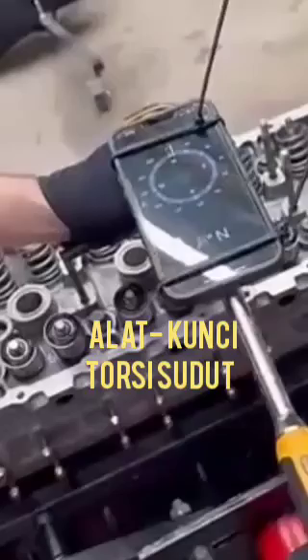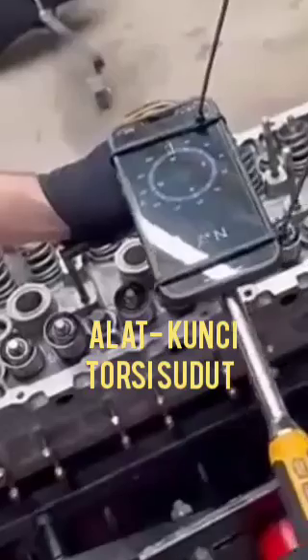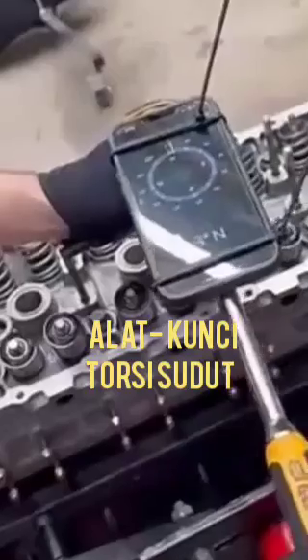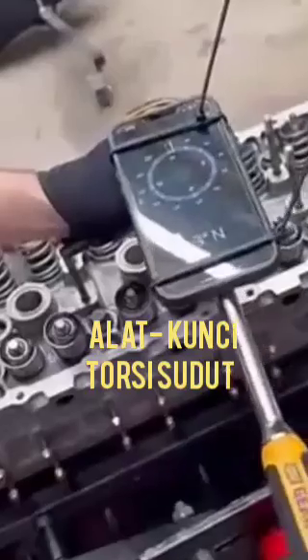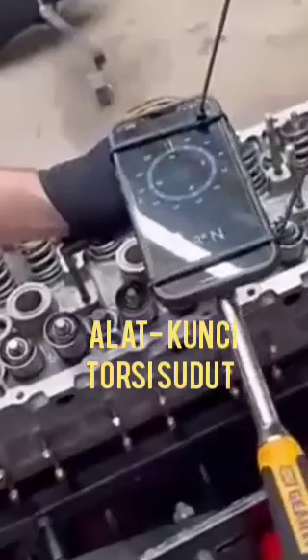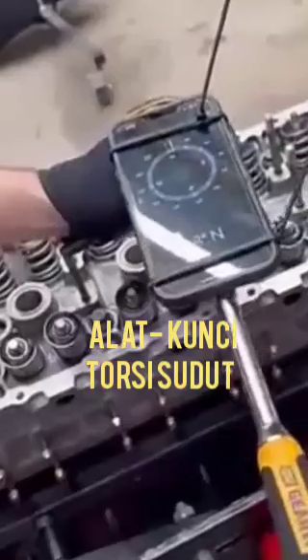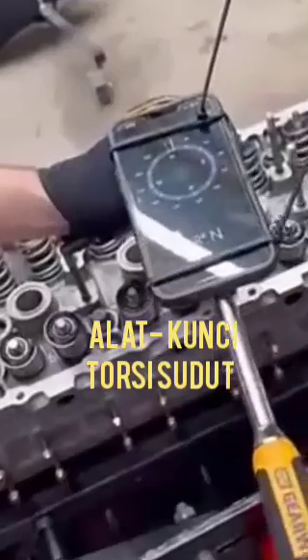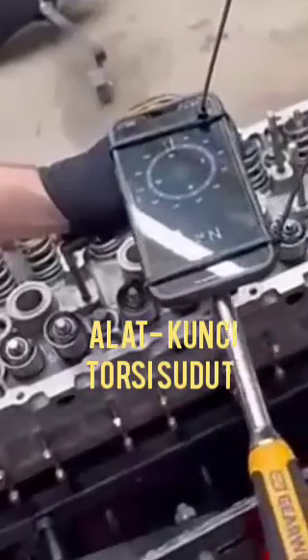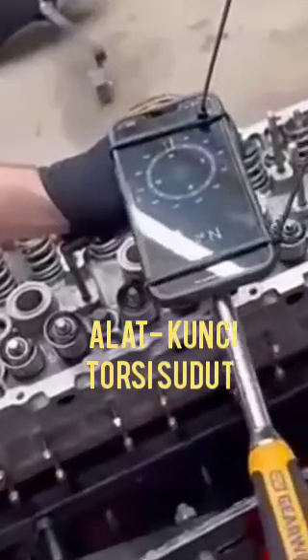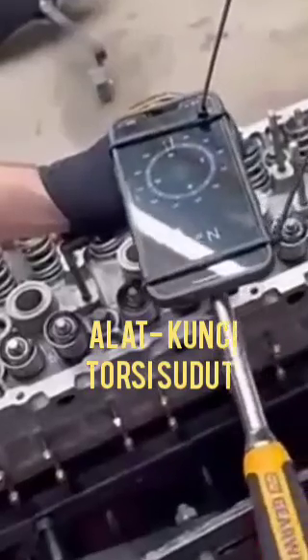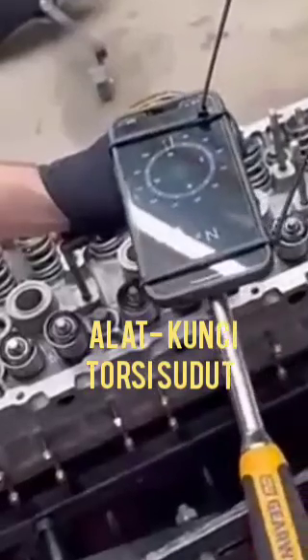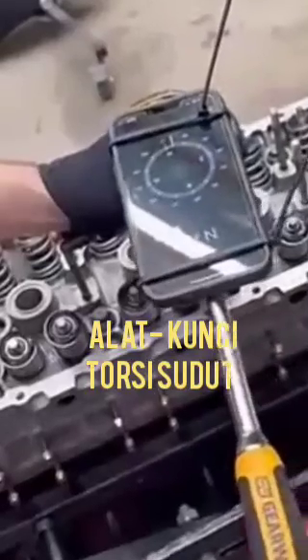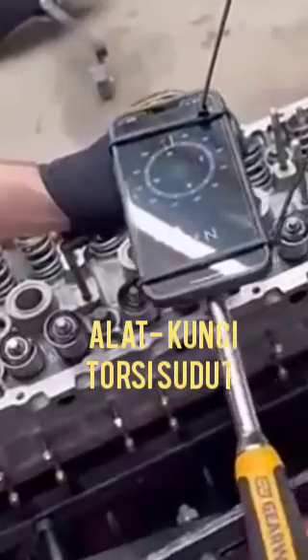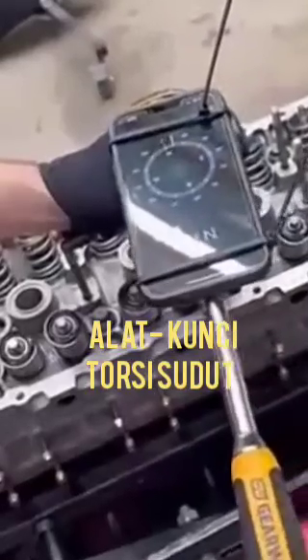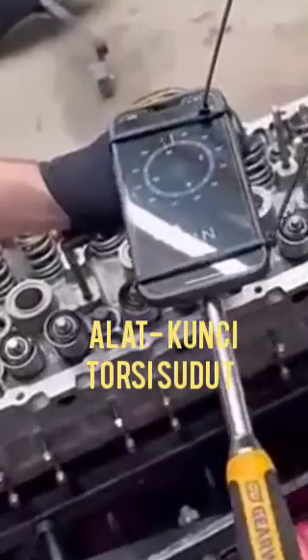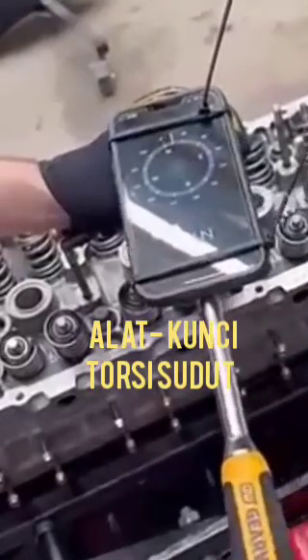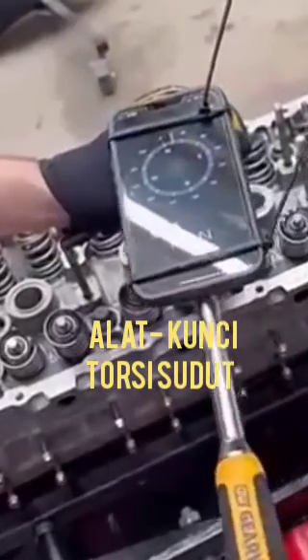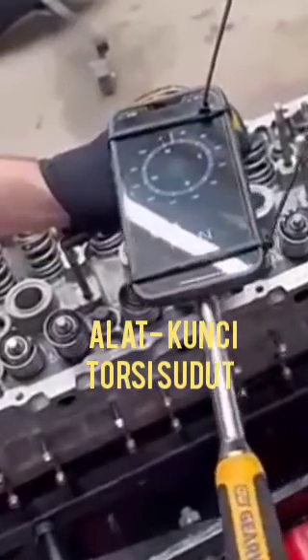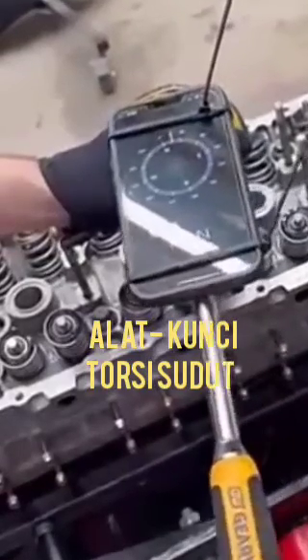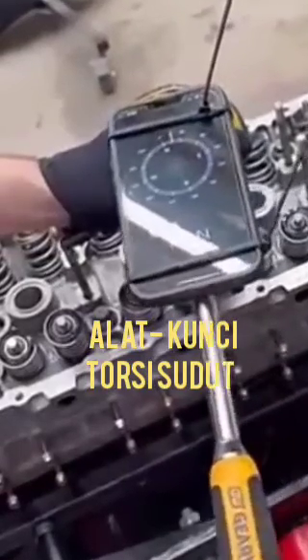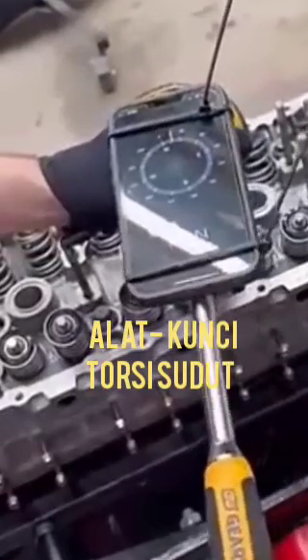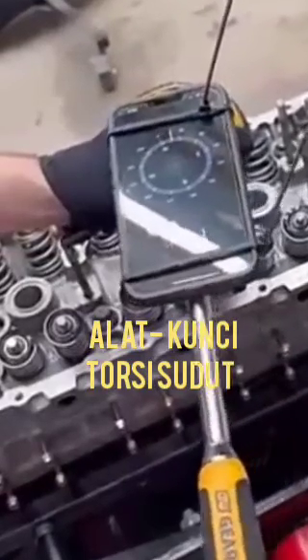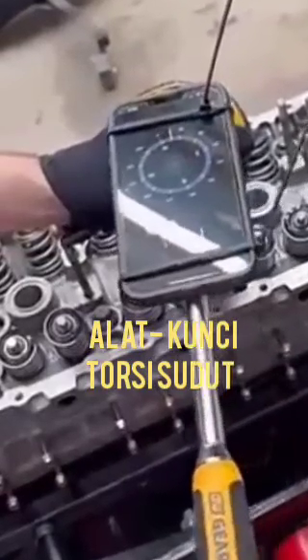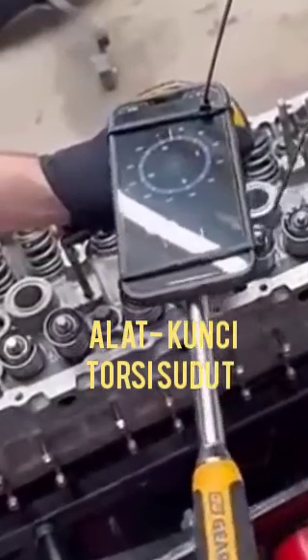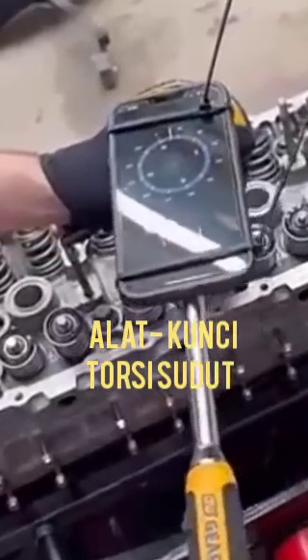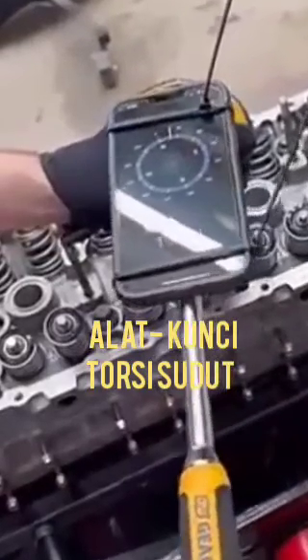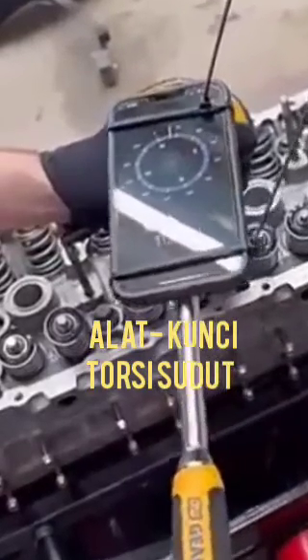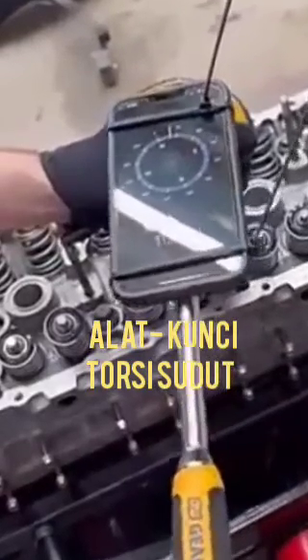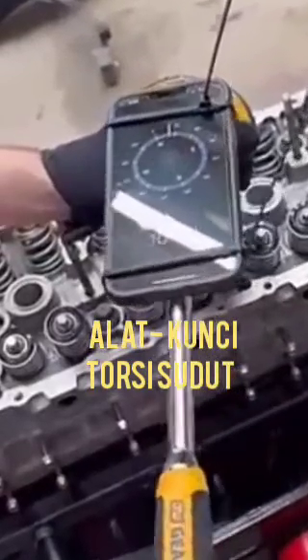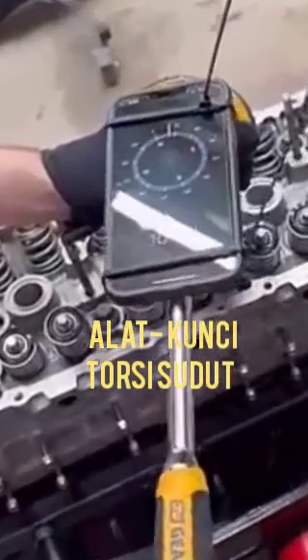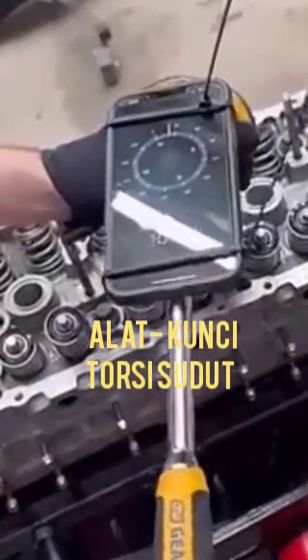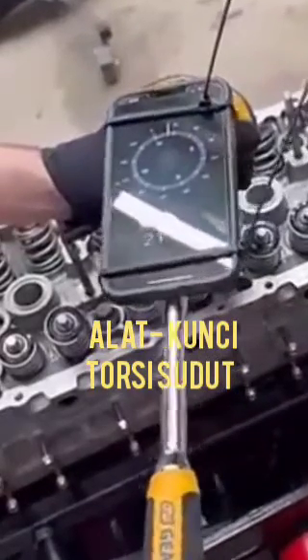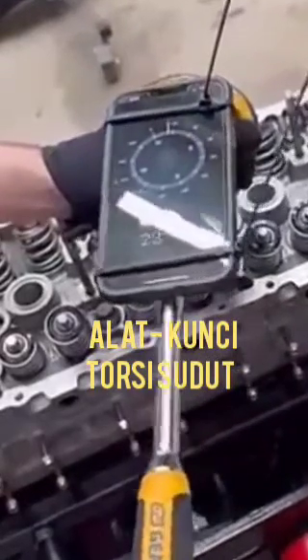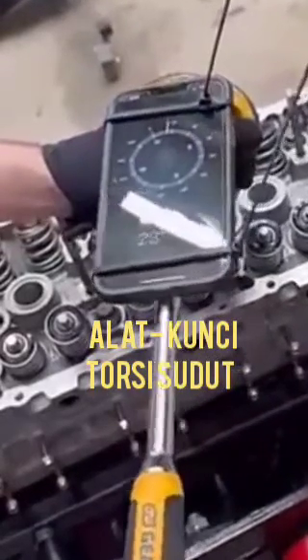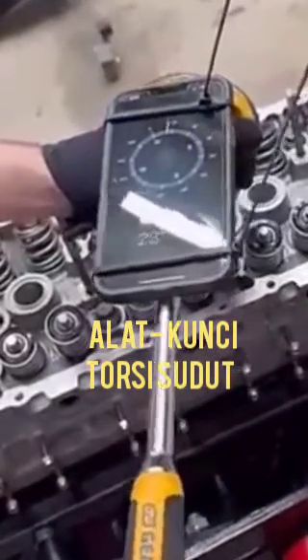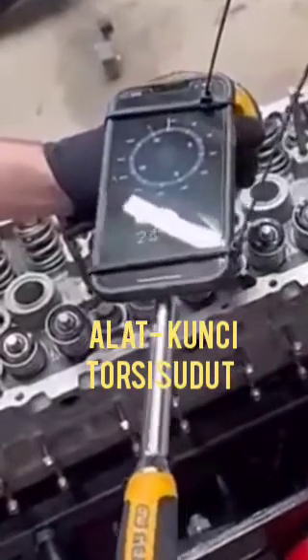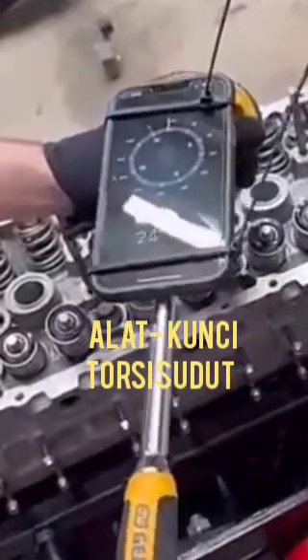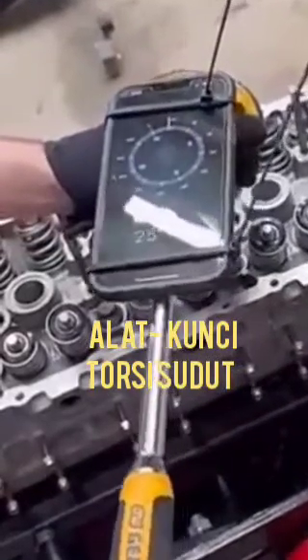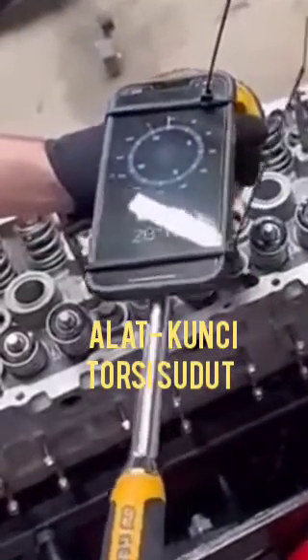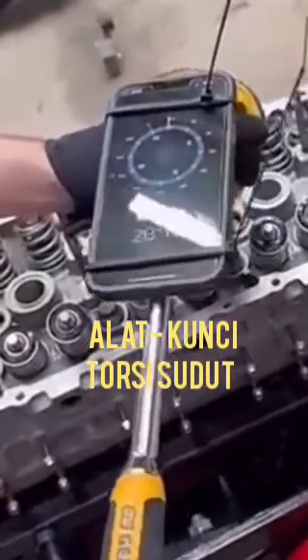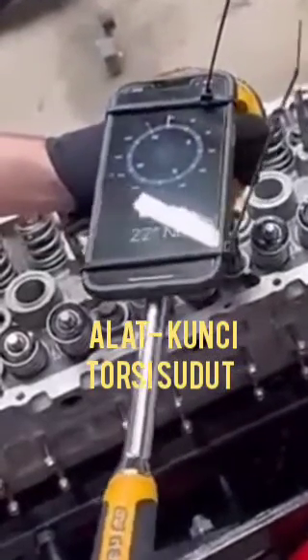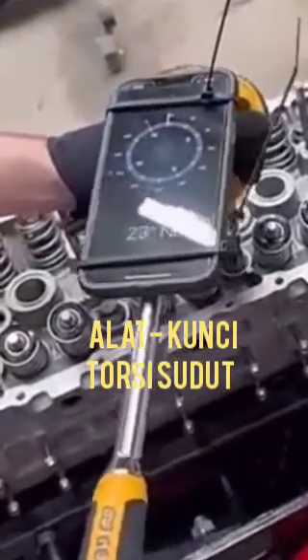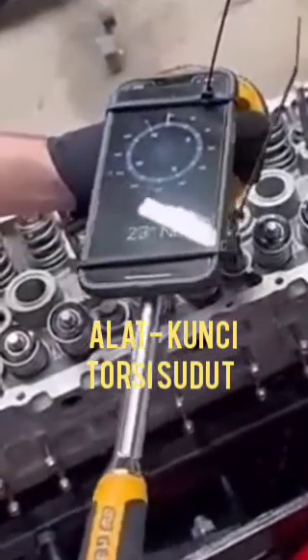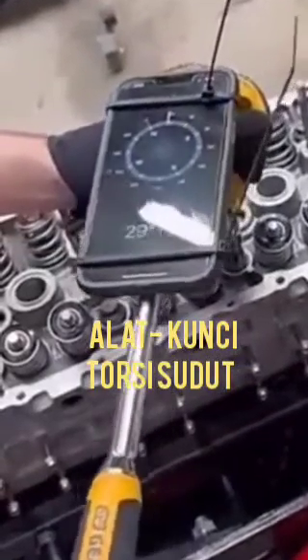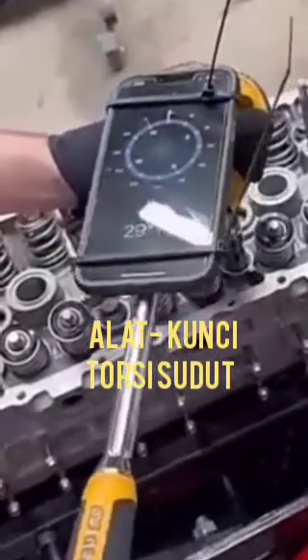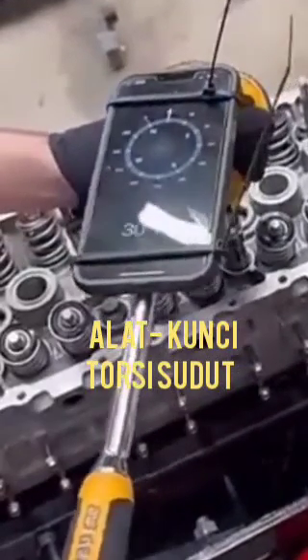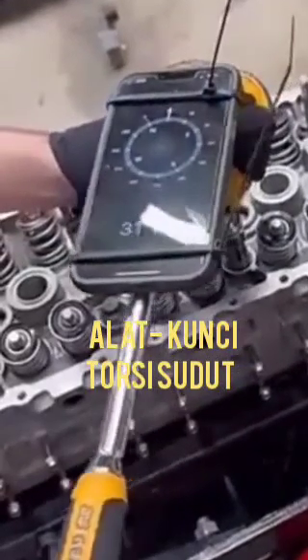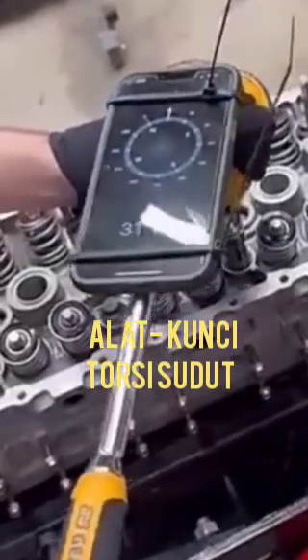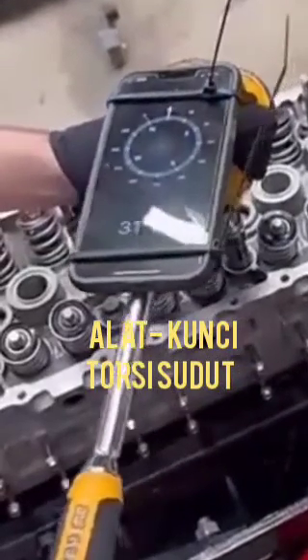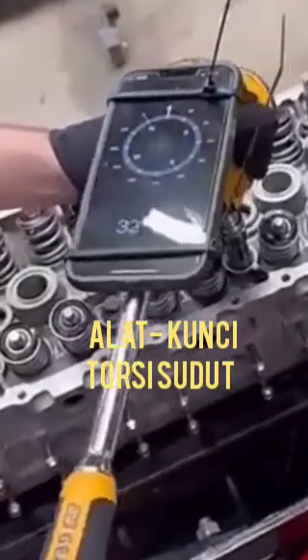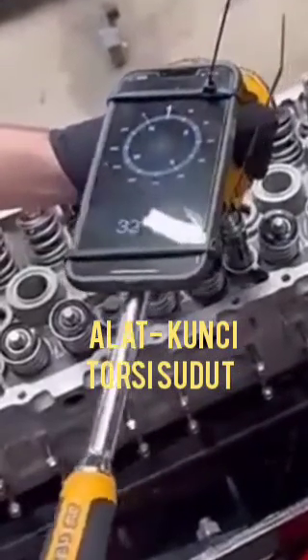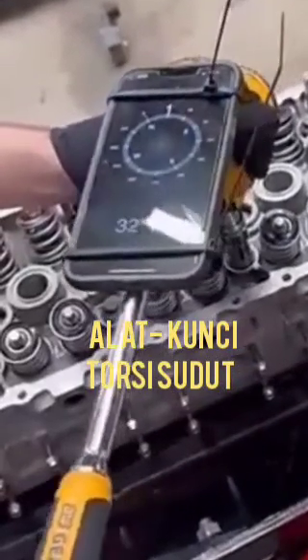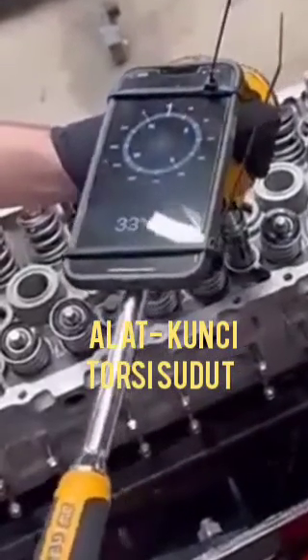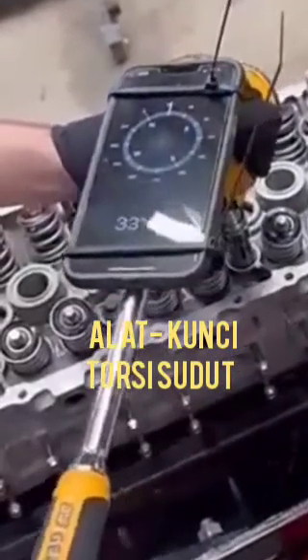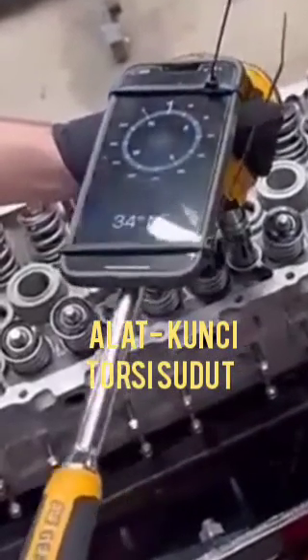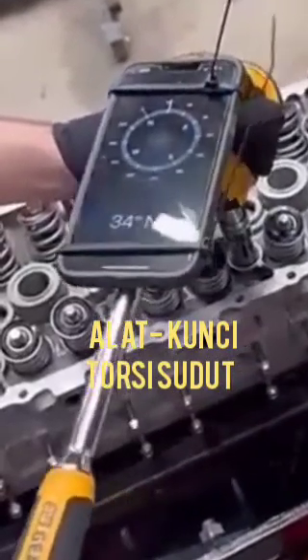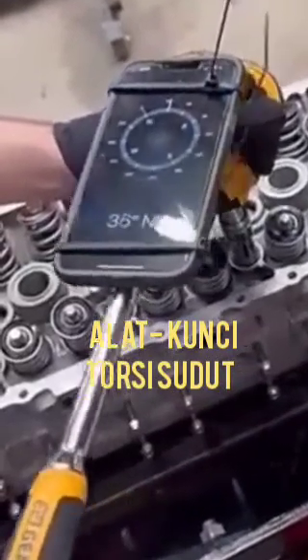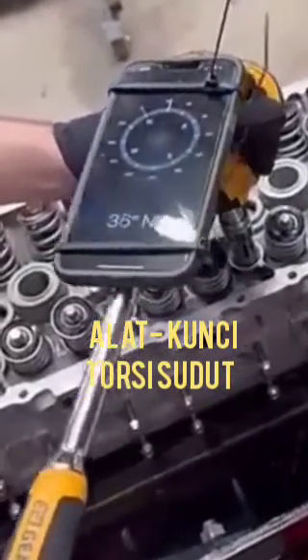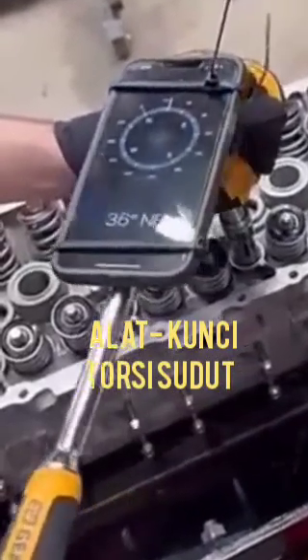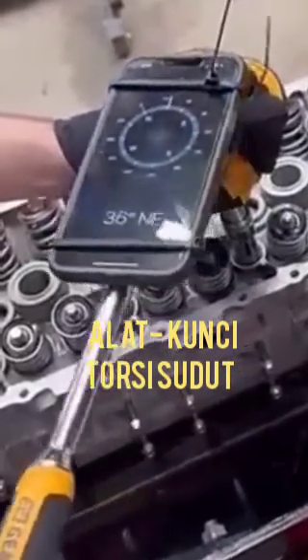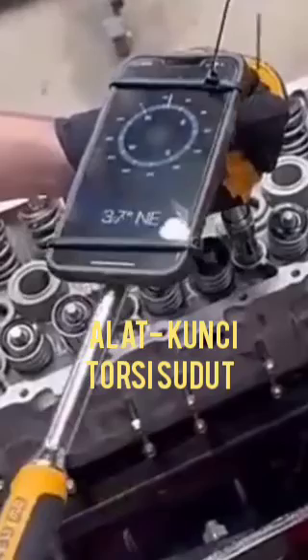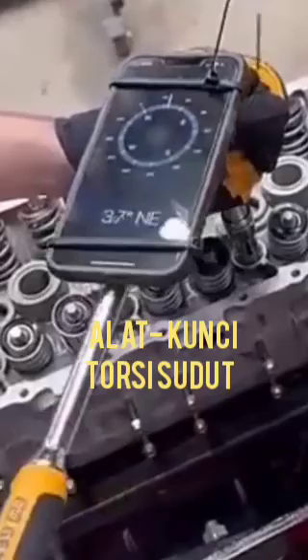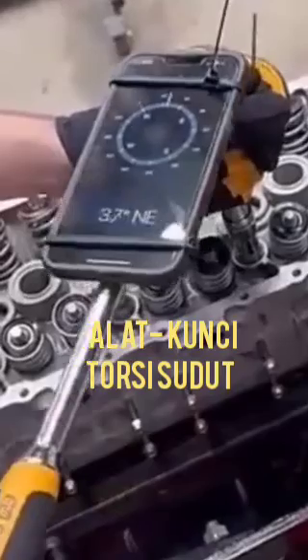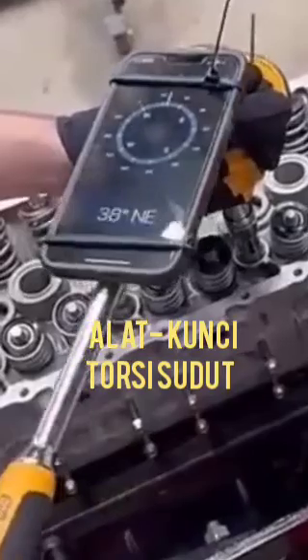Hi friends, today I show to you this special tool which is called the angular torque wrench.